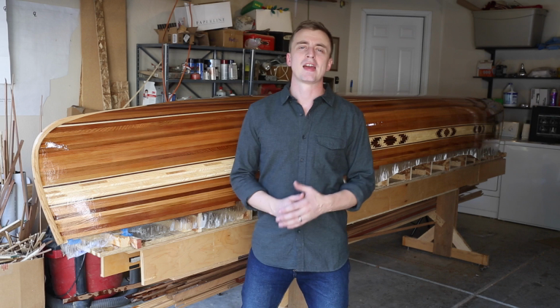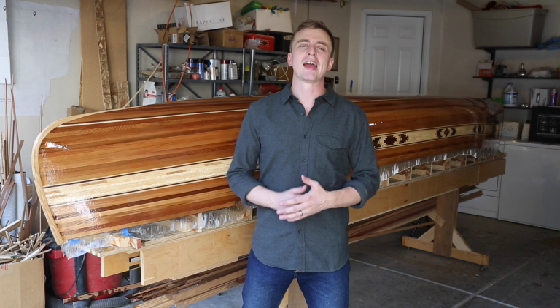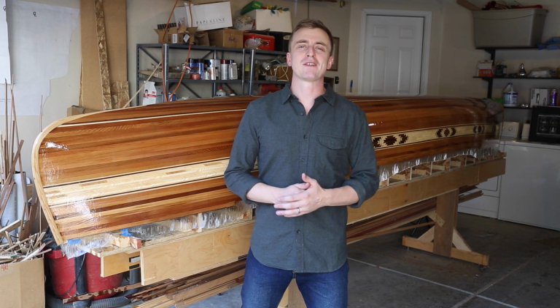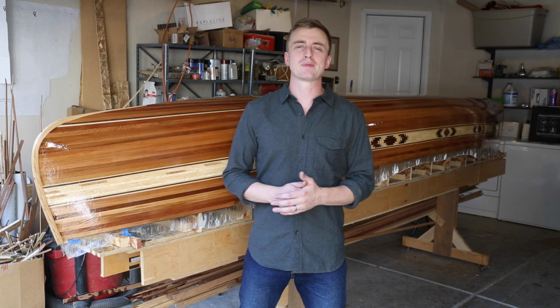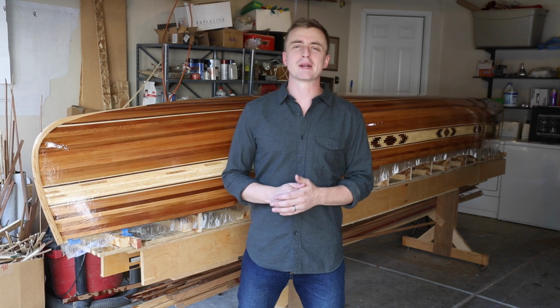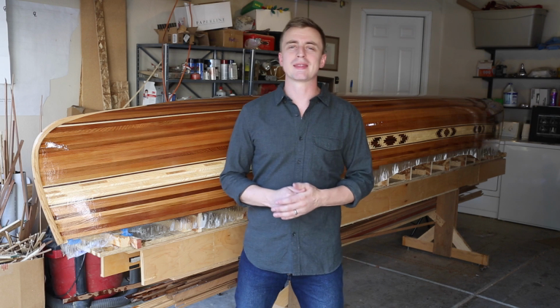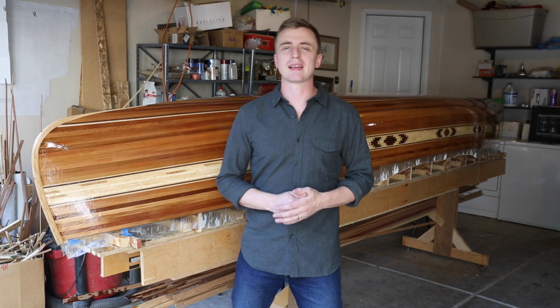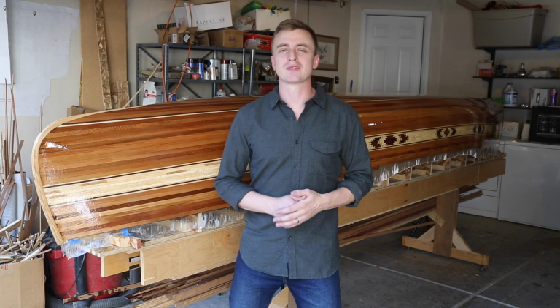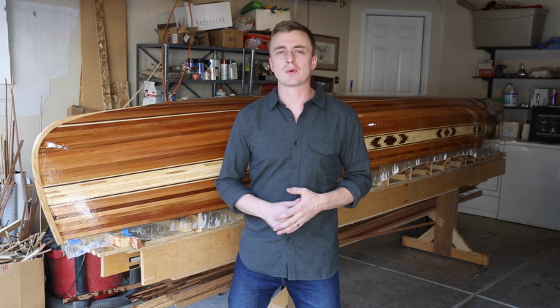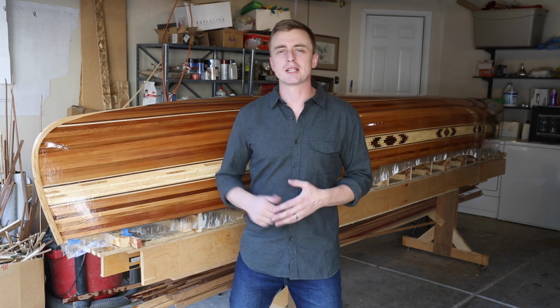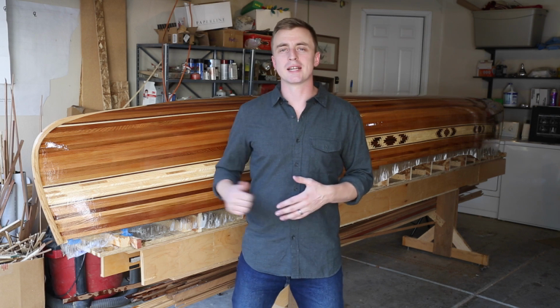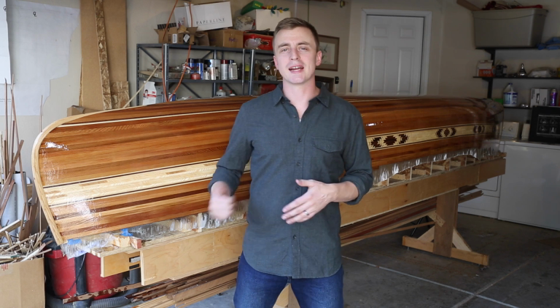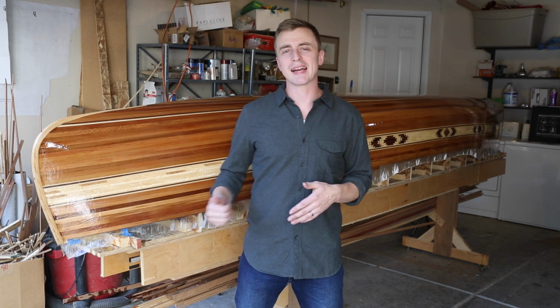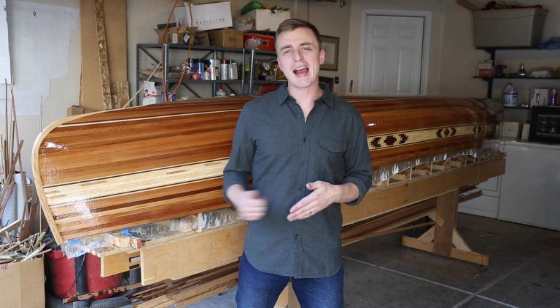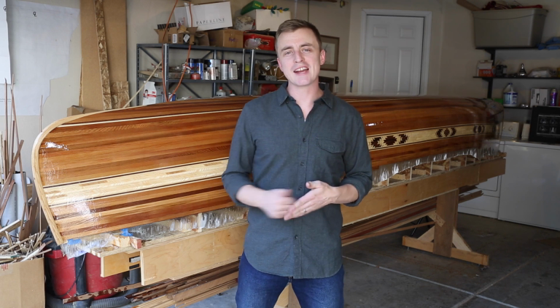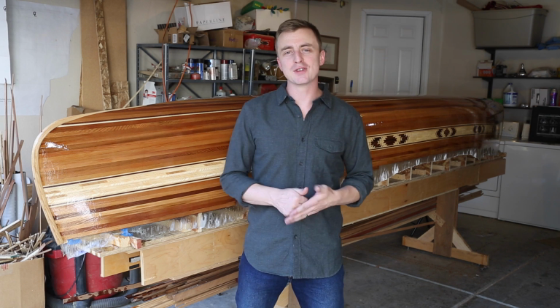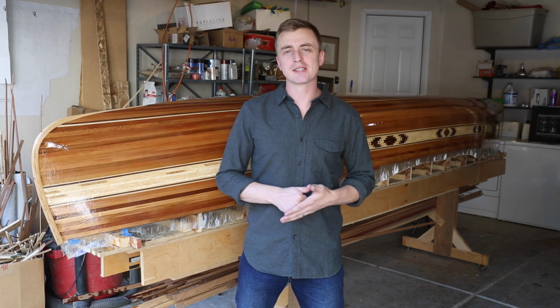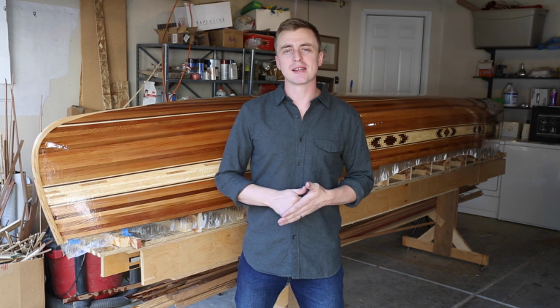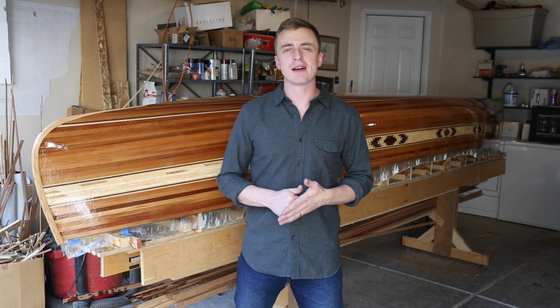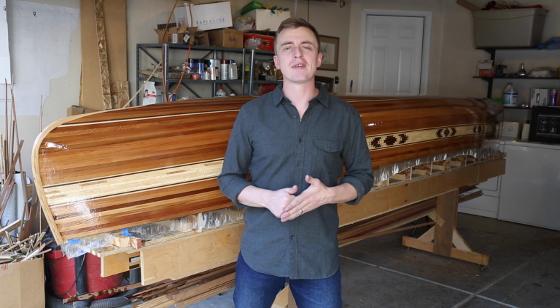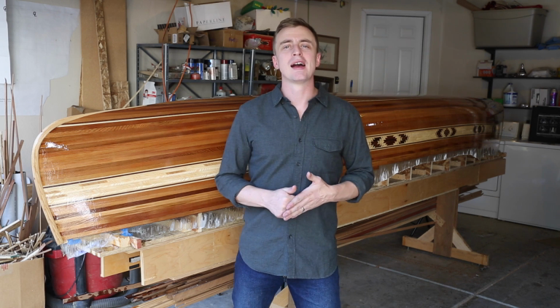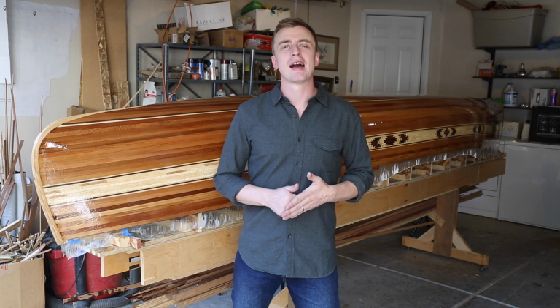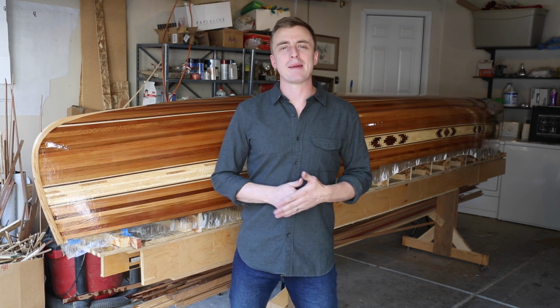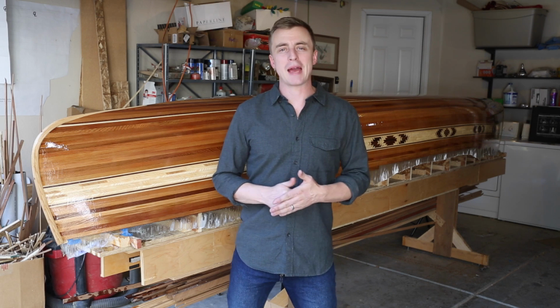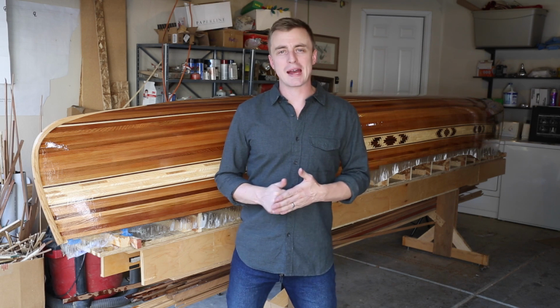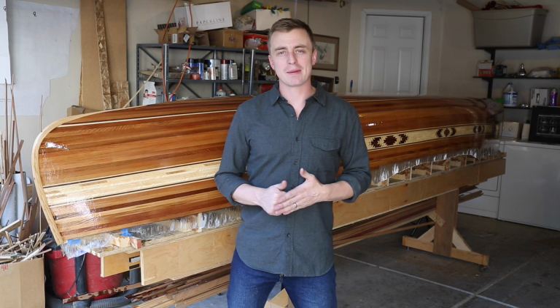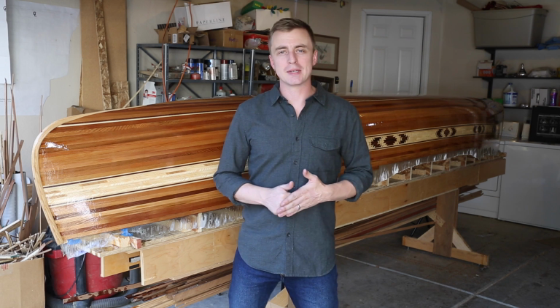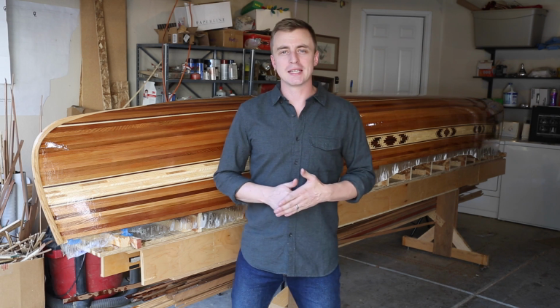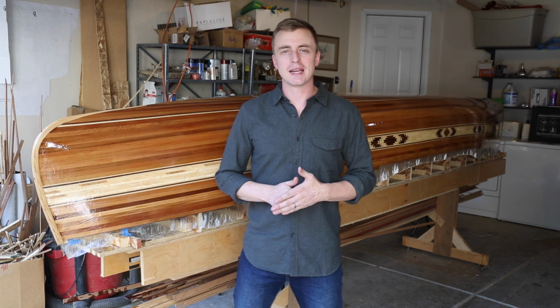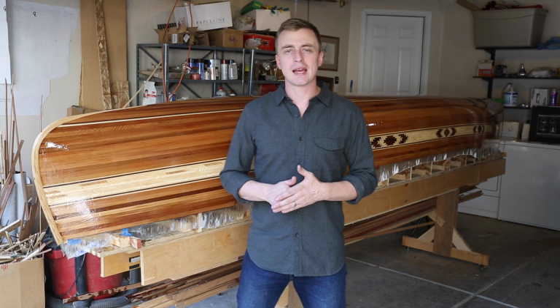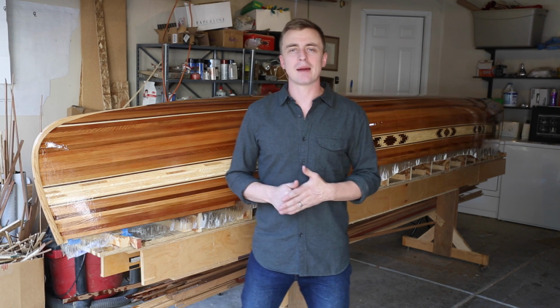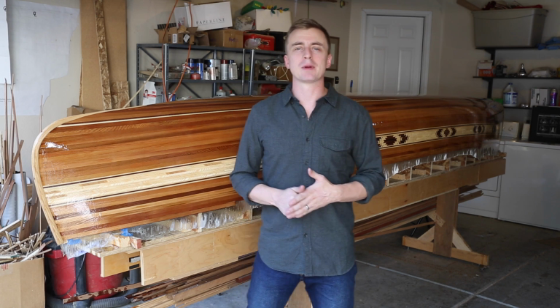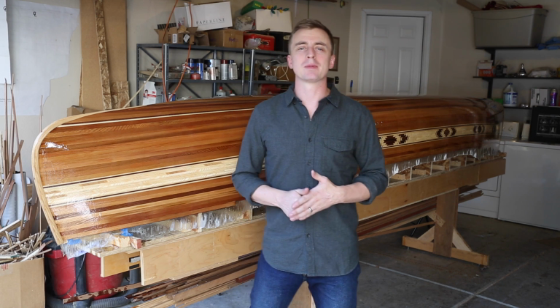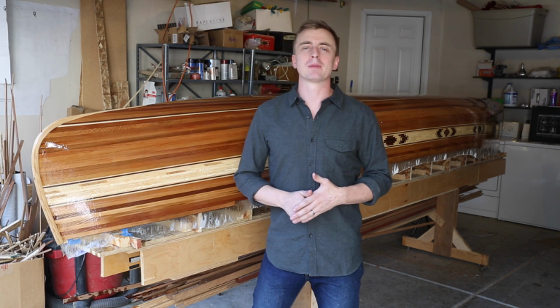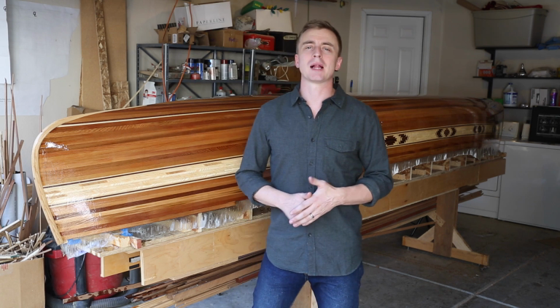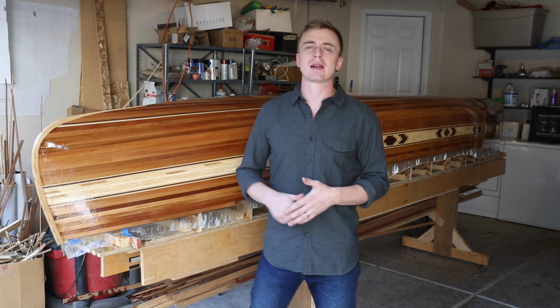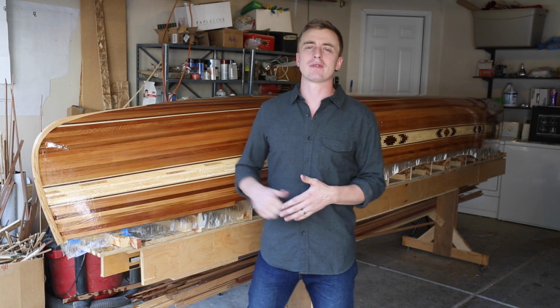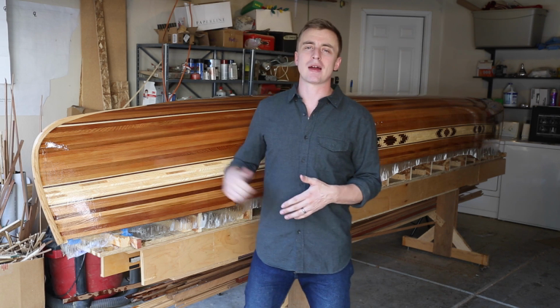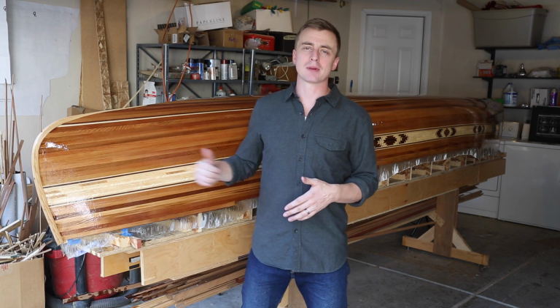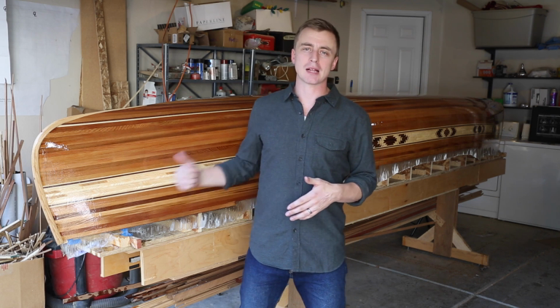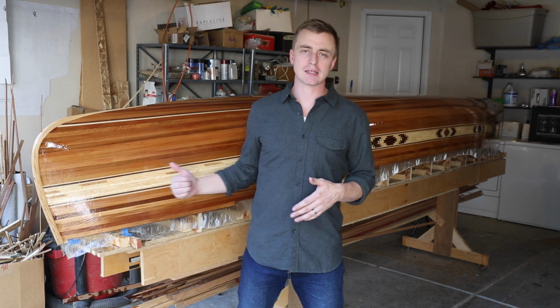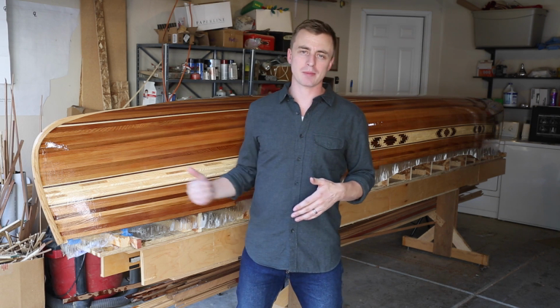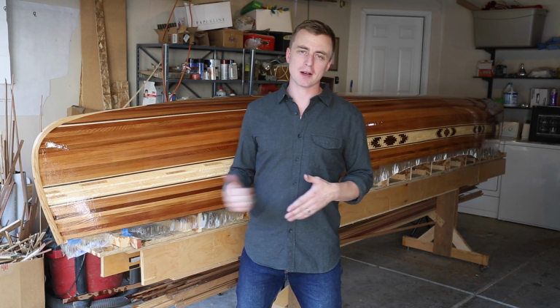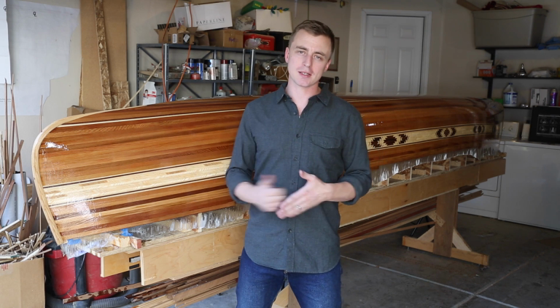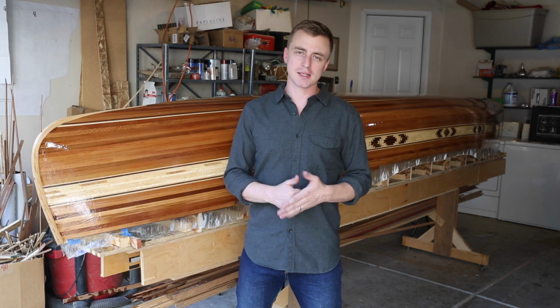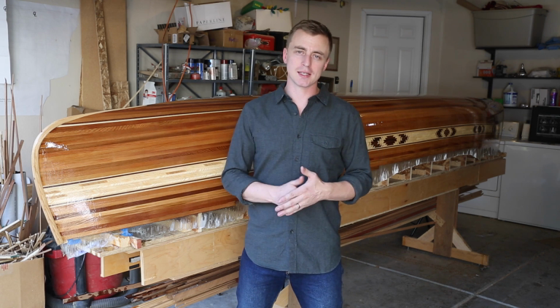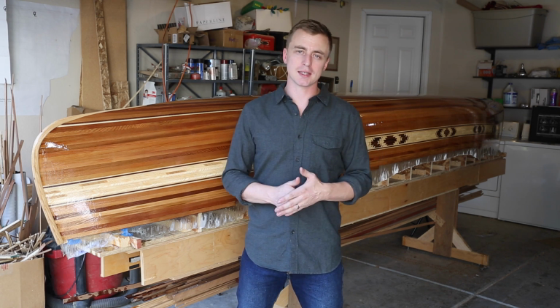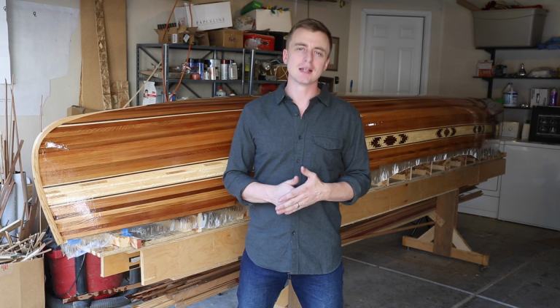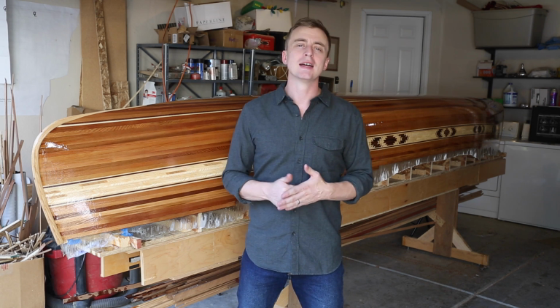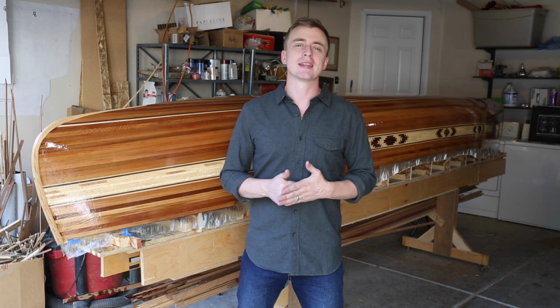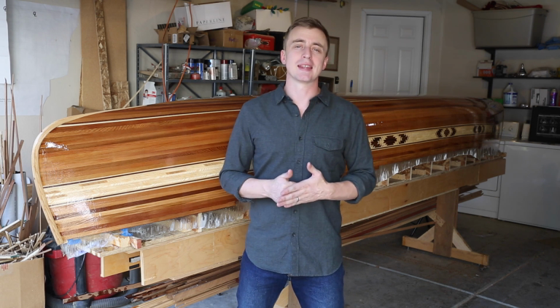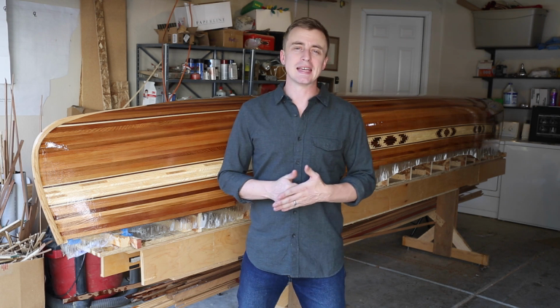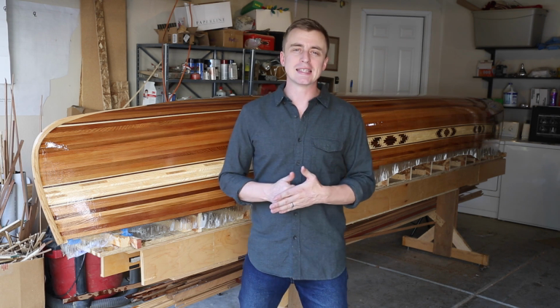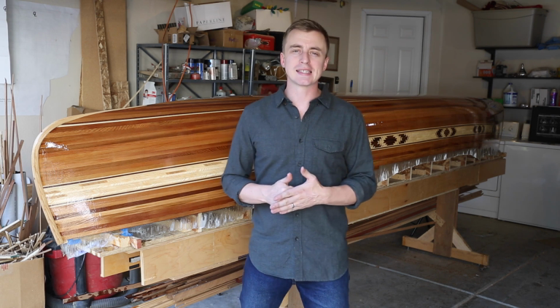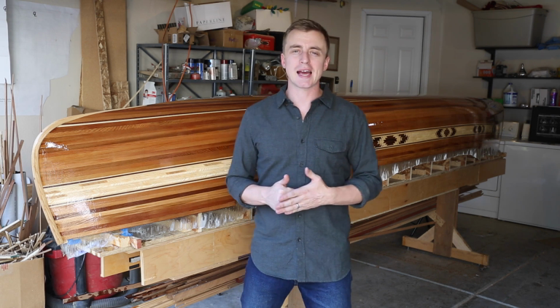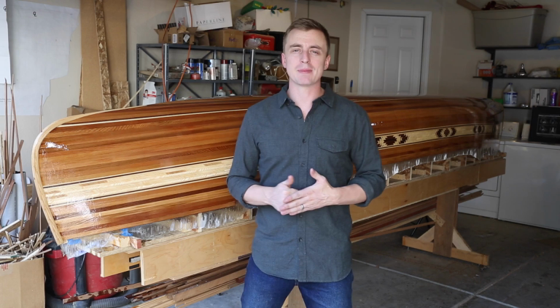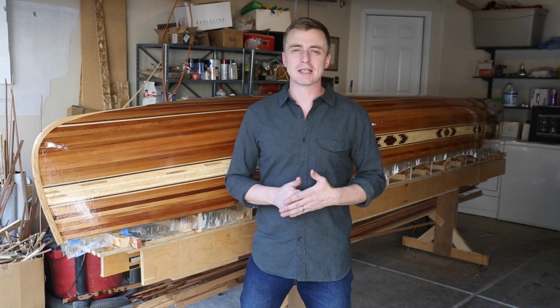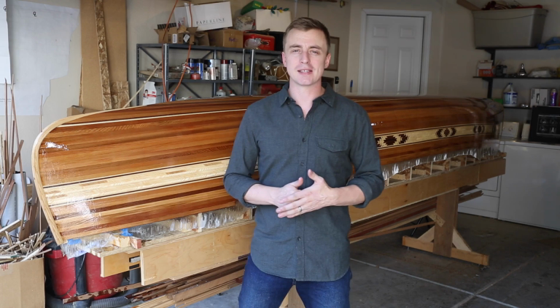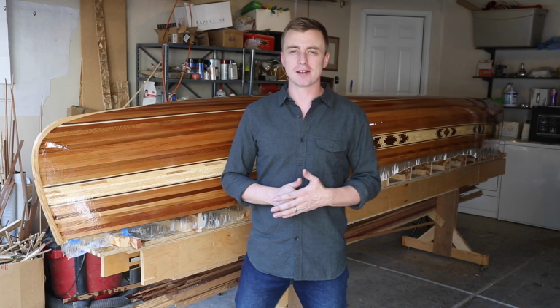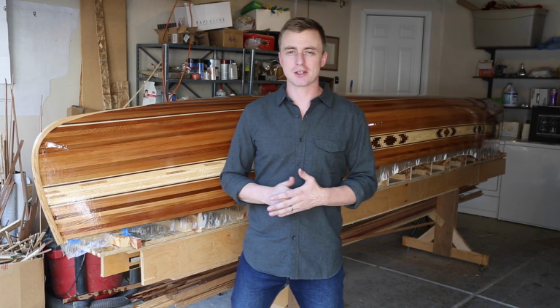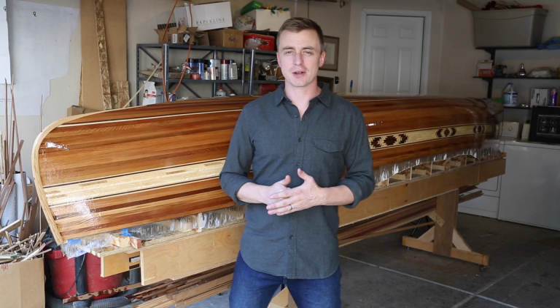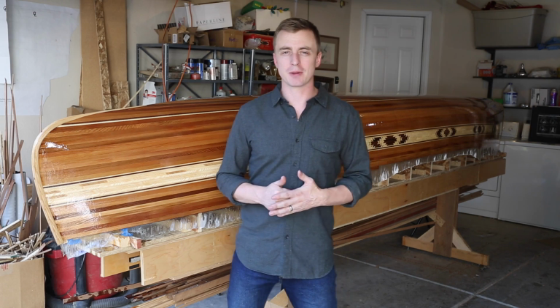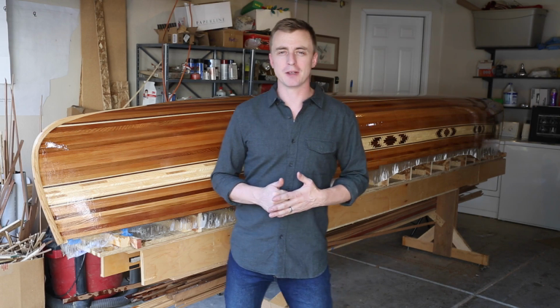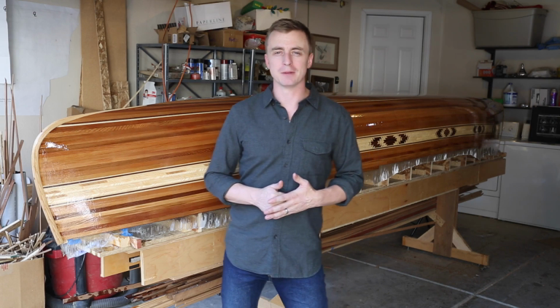Hey everybody, thanks for watching A Guy Doing Stuff. I'm Adam and today I'm going to be applying a fiberglass epoxy seal to the inside of my cedar strip canoe.